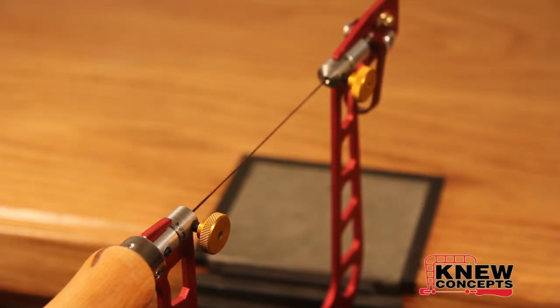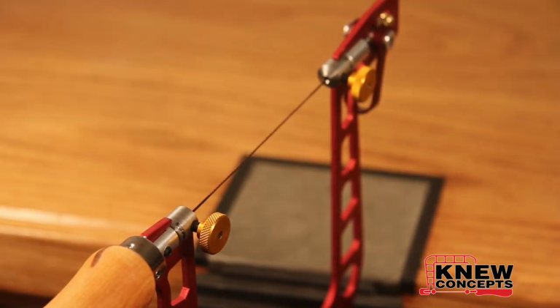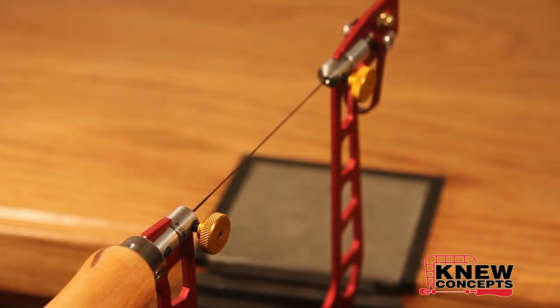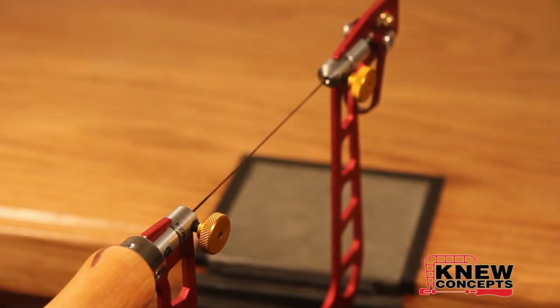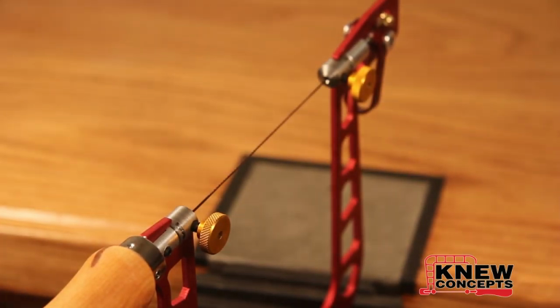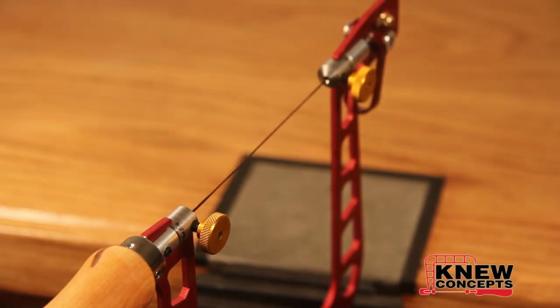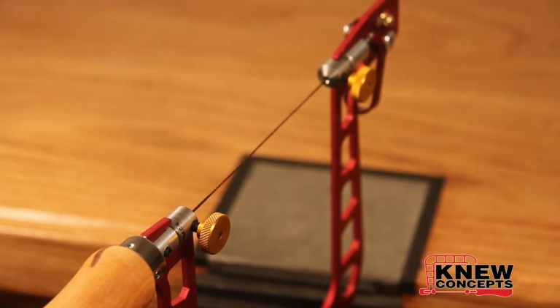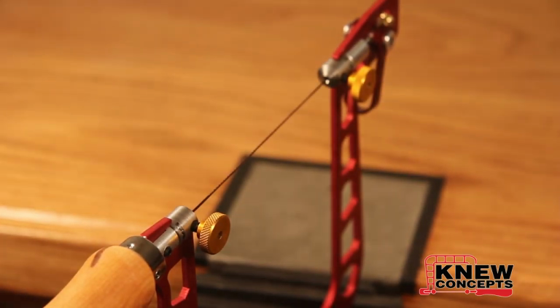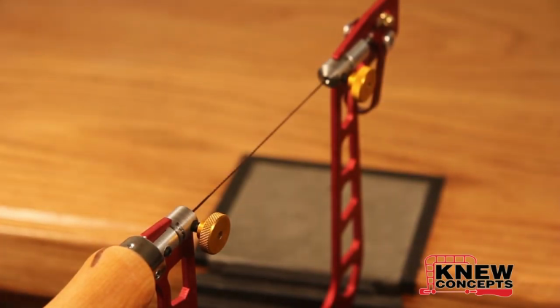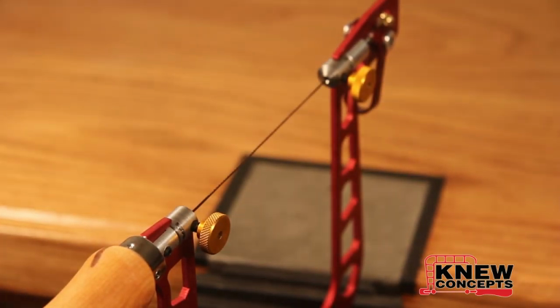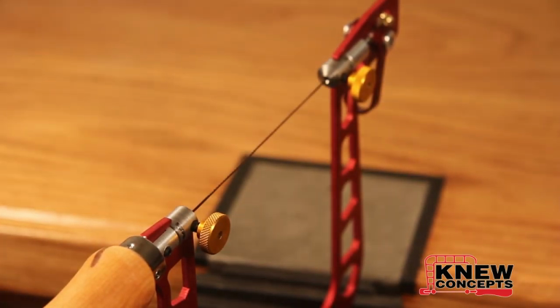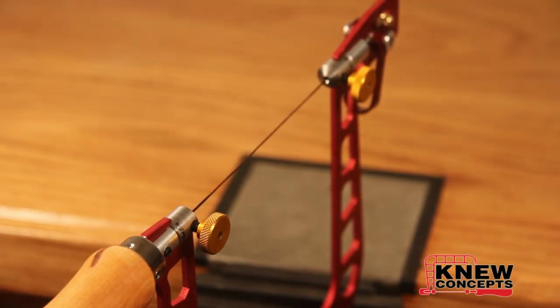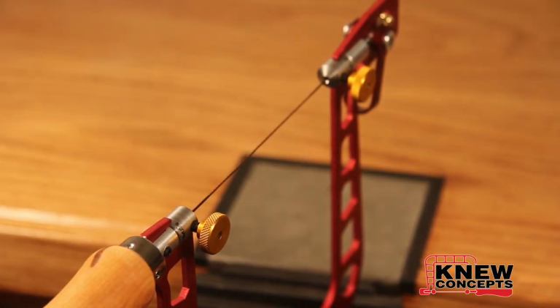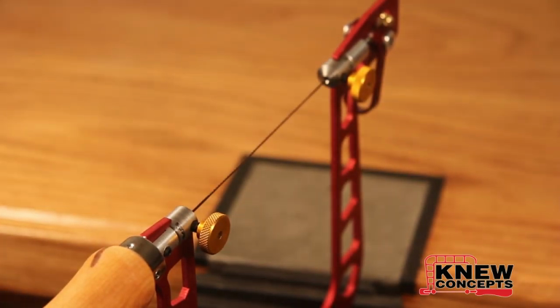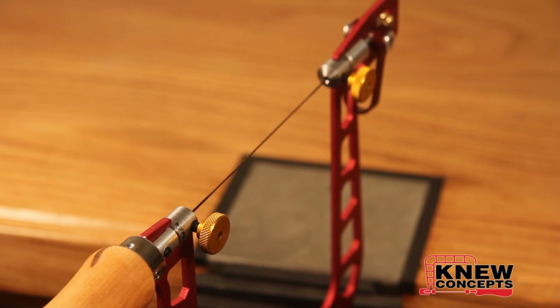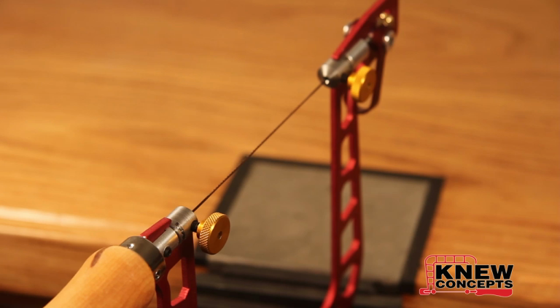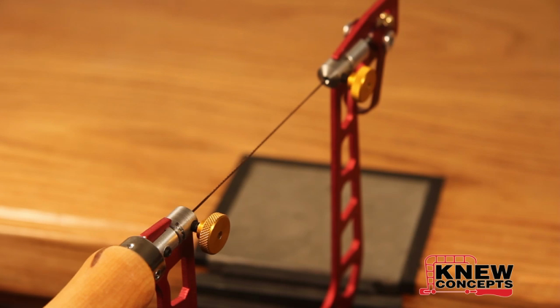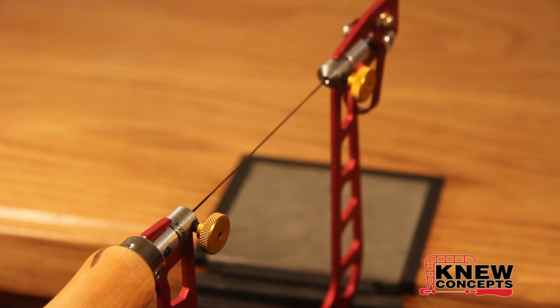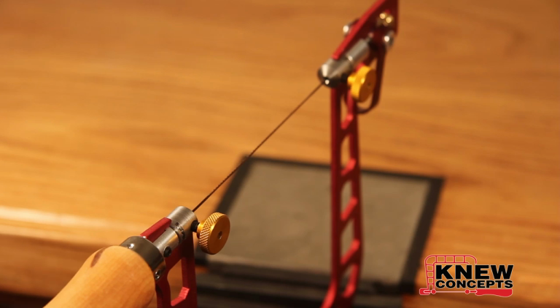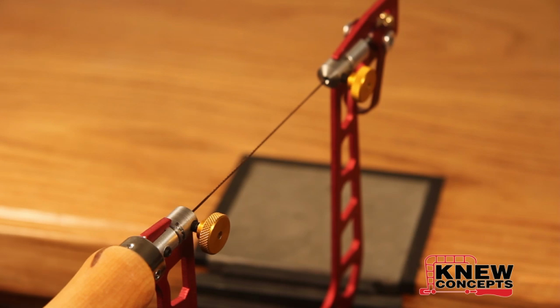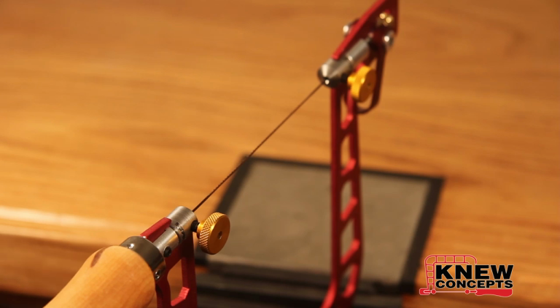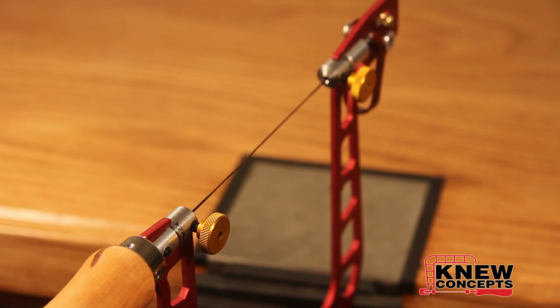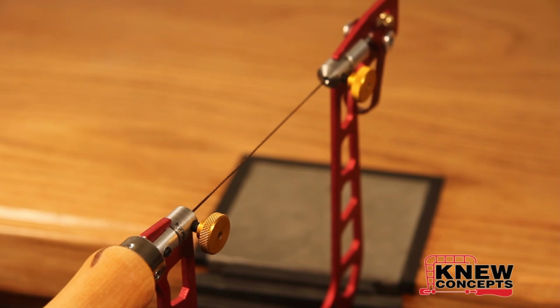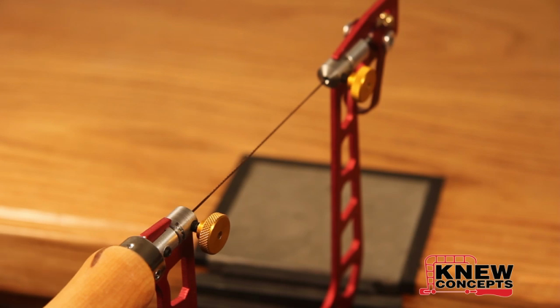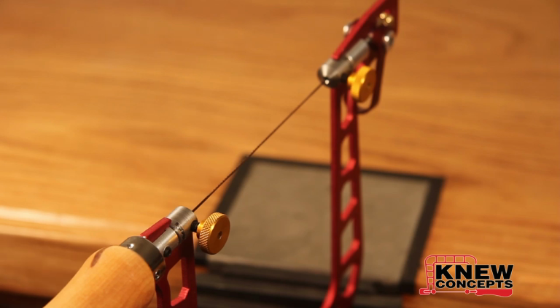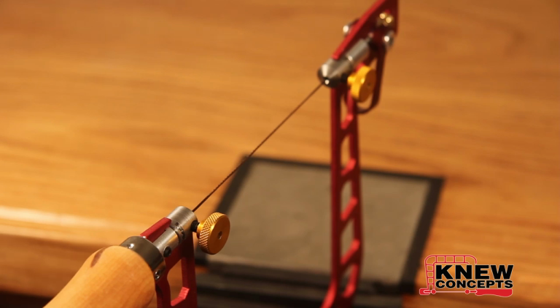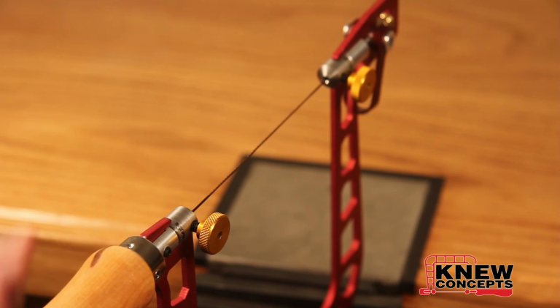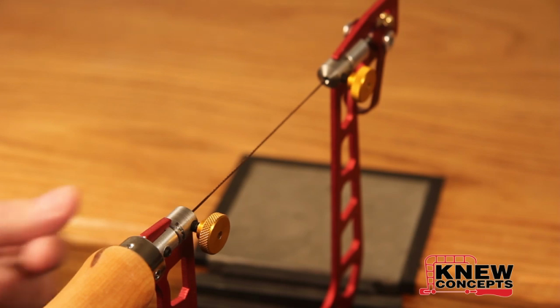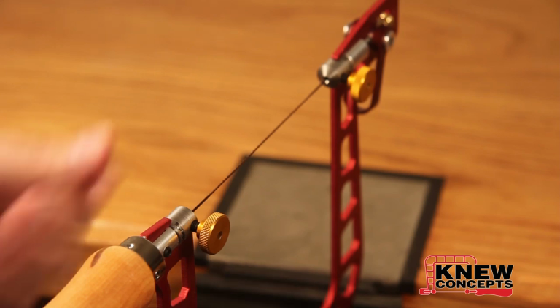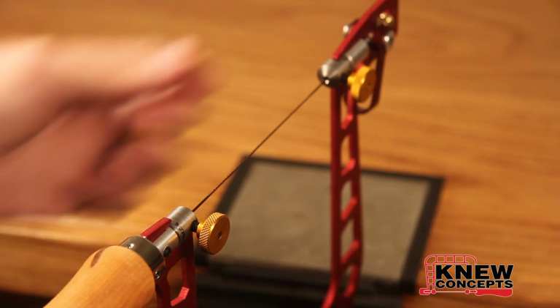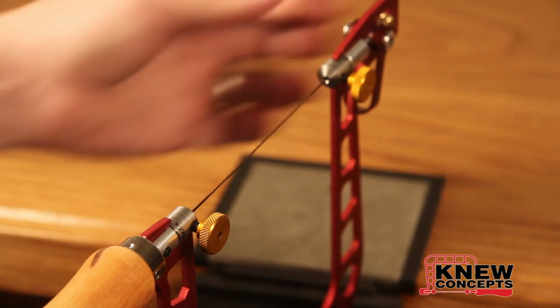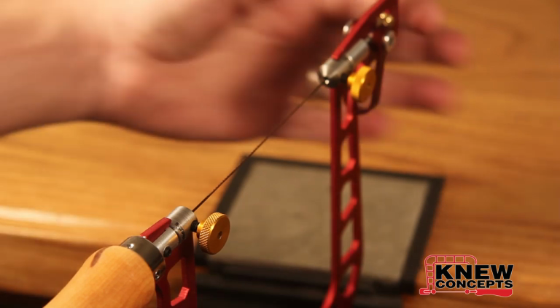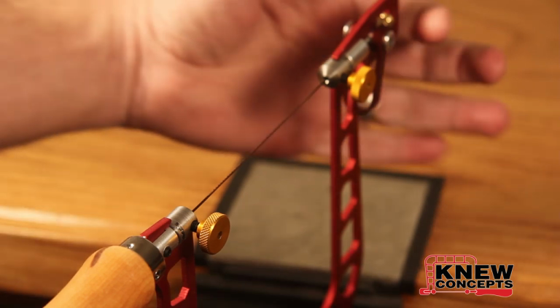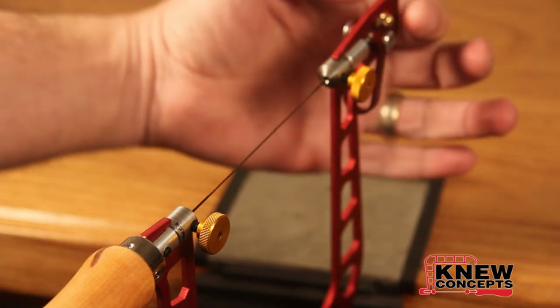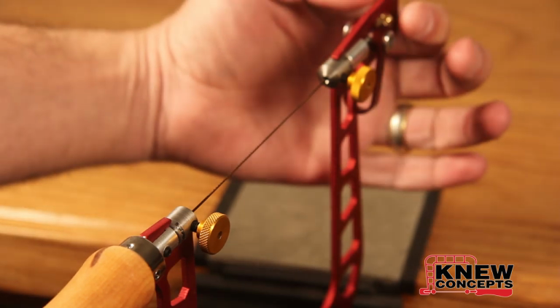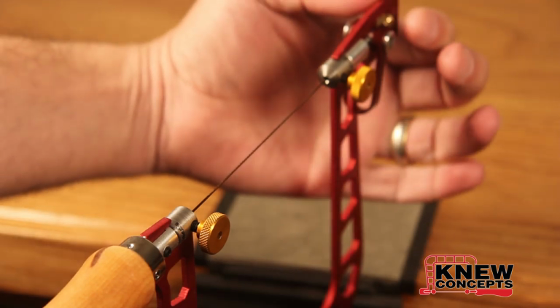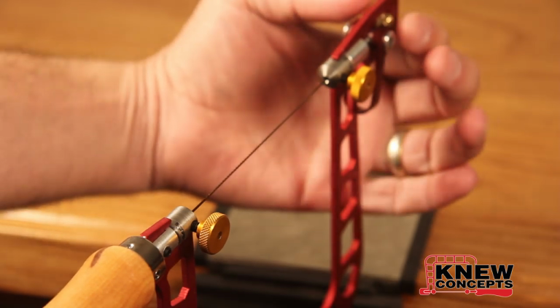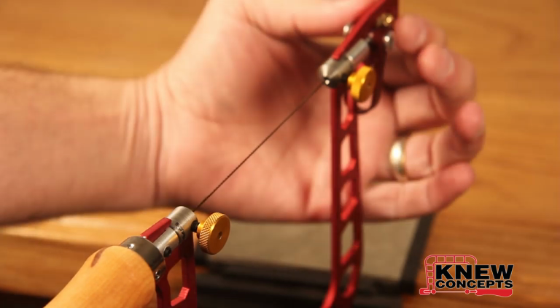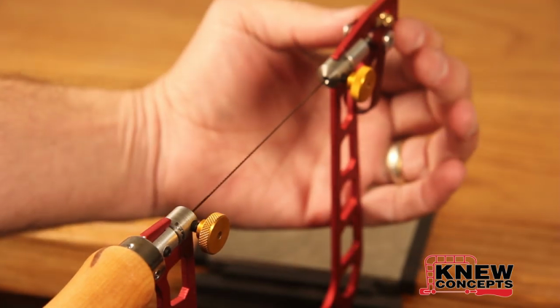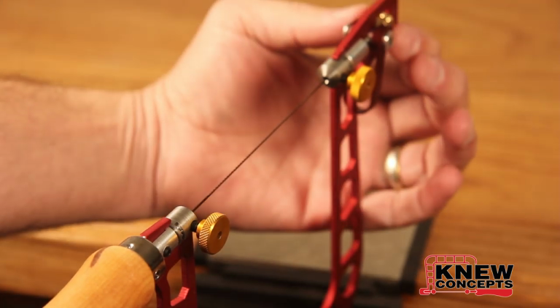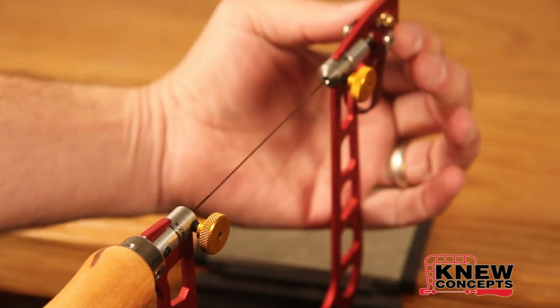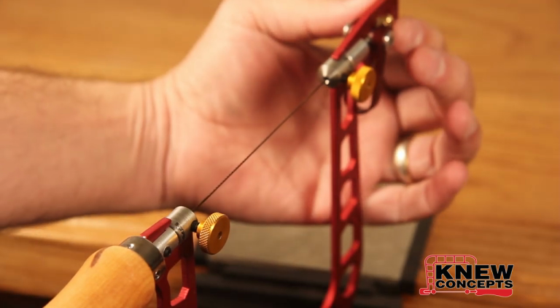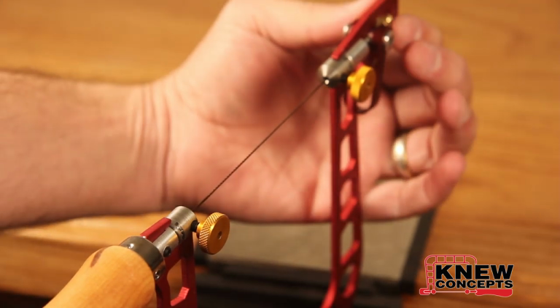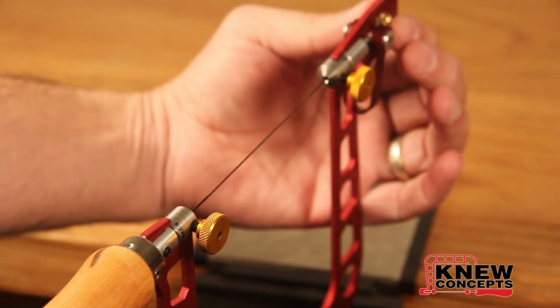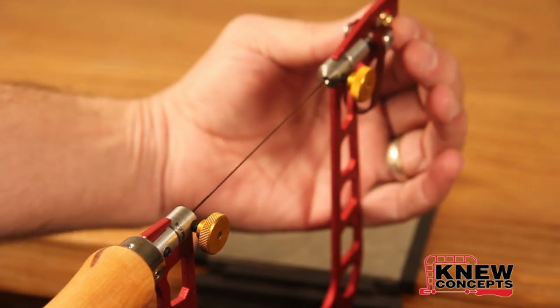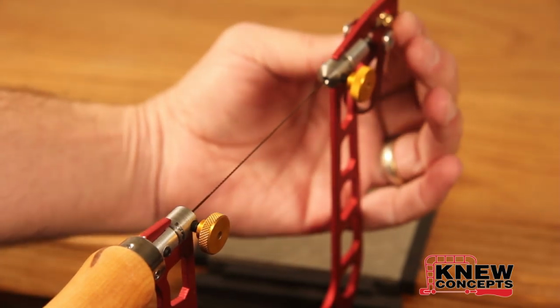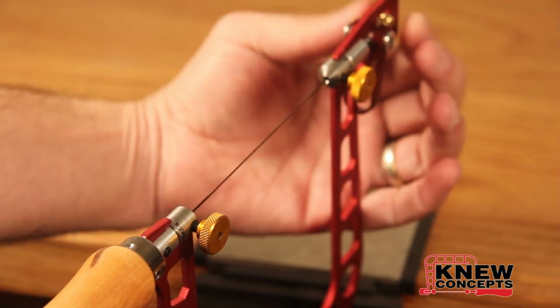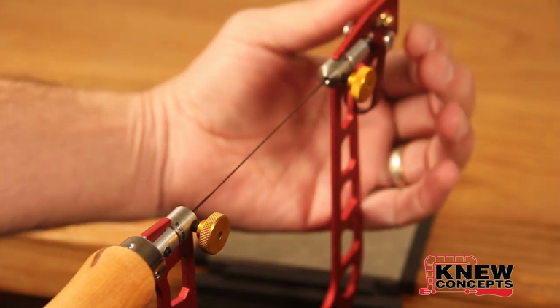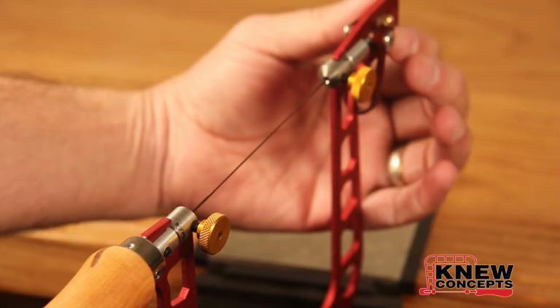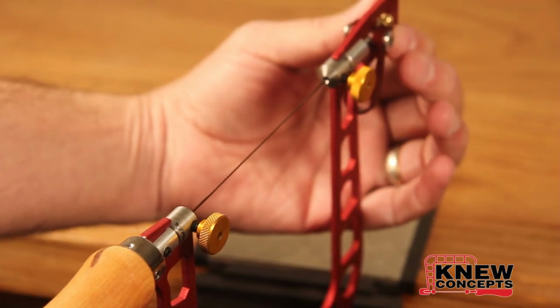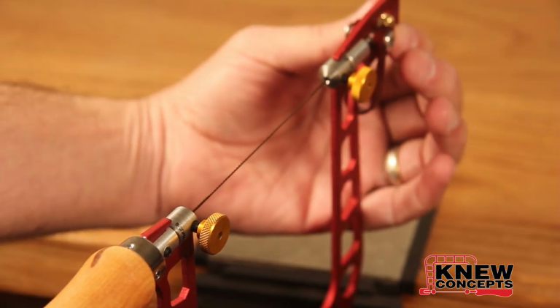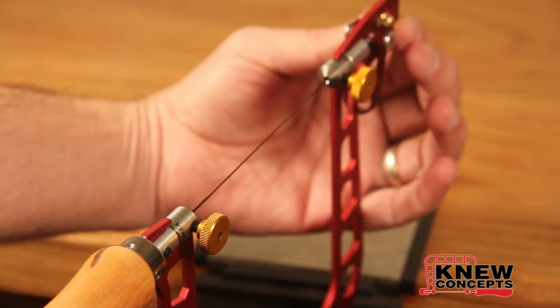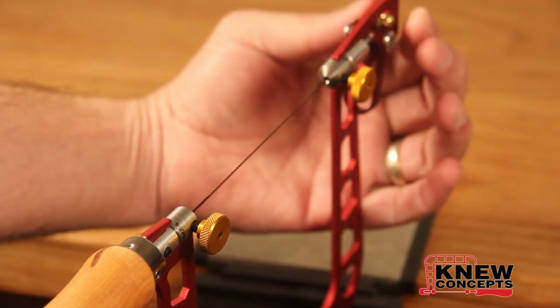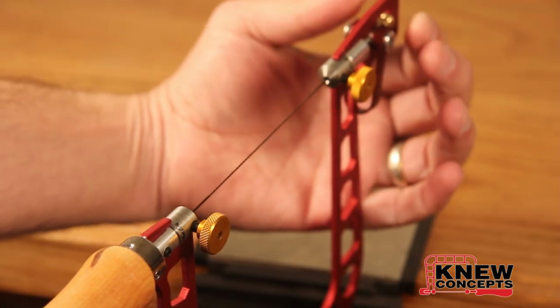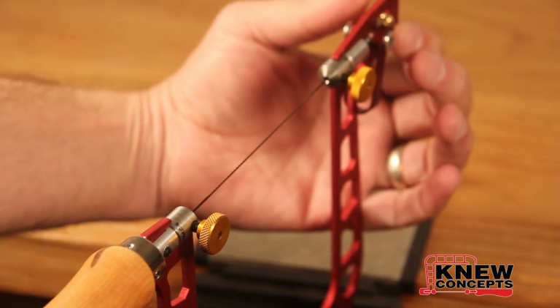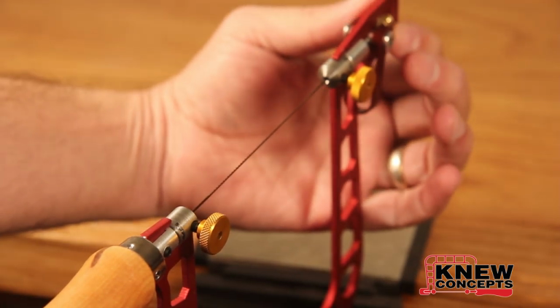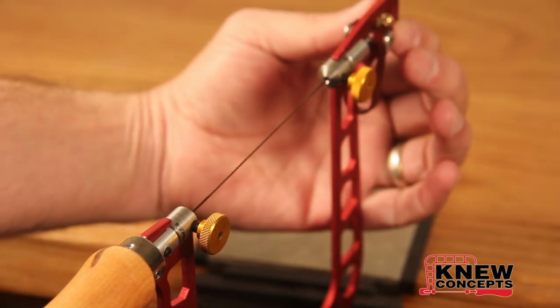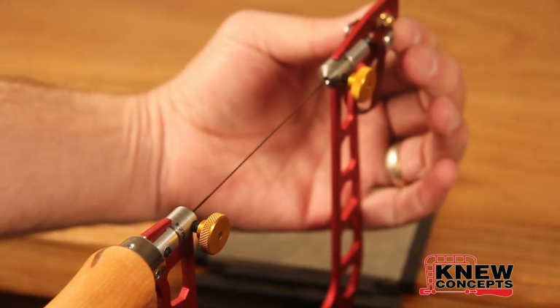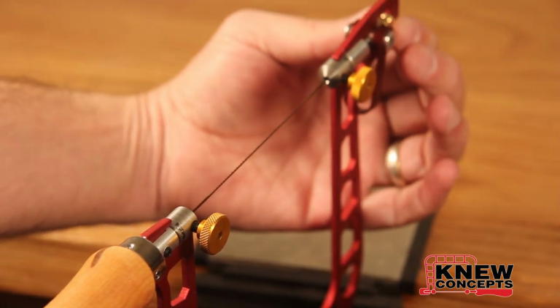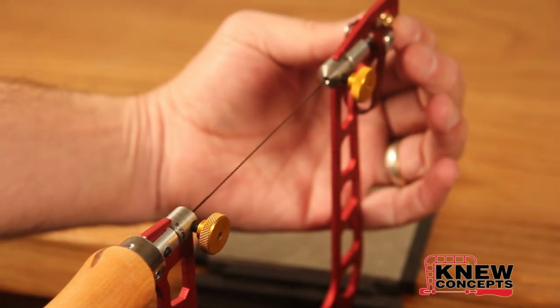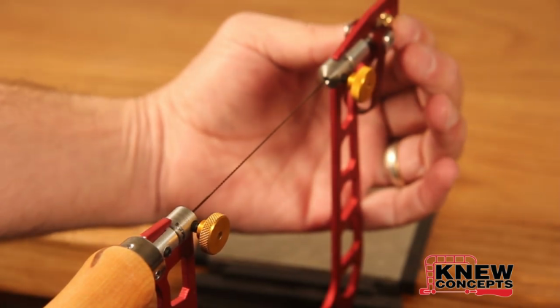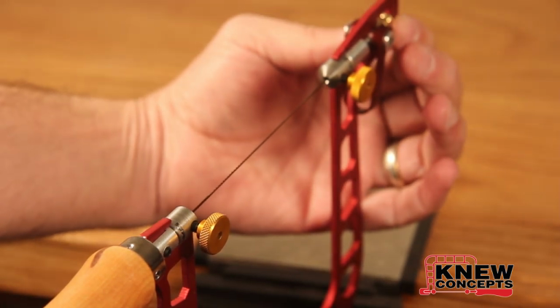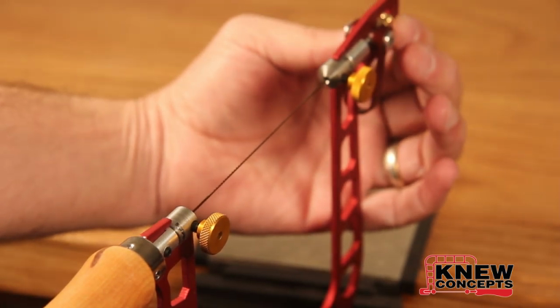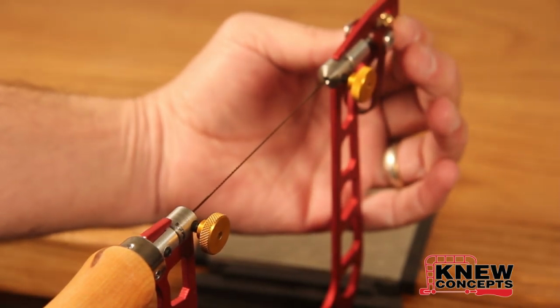If you have one of the screw saws that only has the screw tensioning, you re-tension it by way of twisting the tension knob.